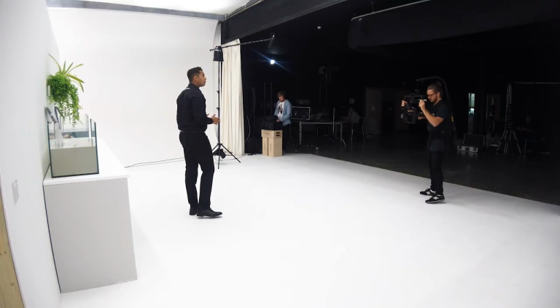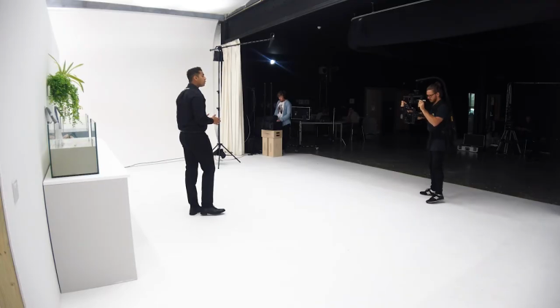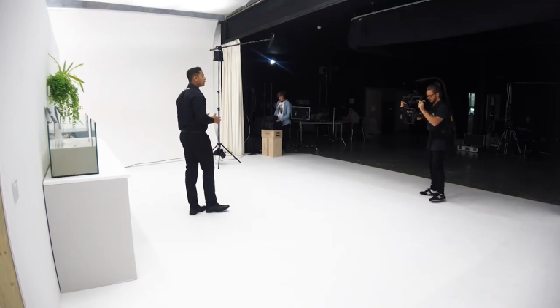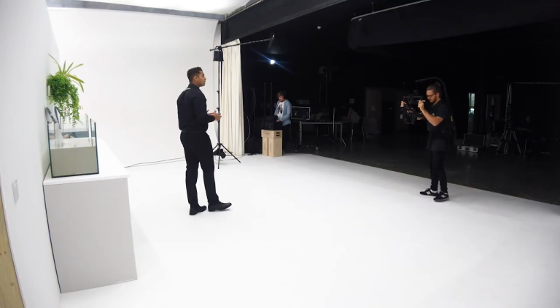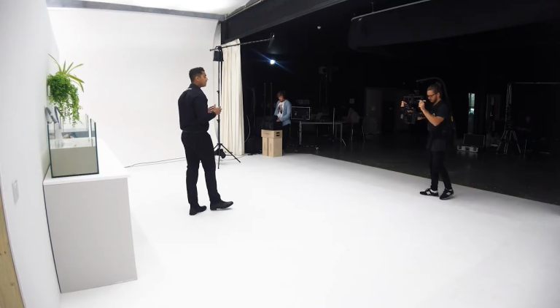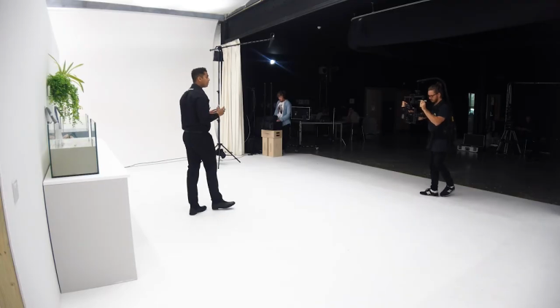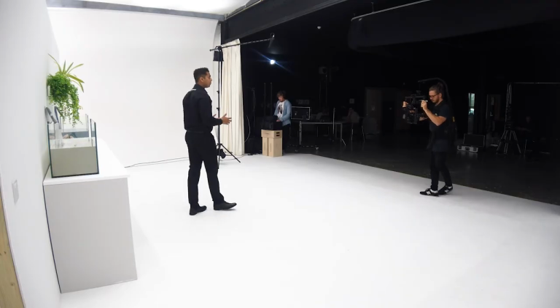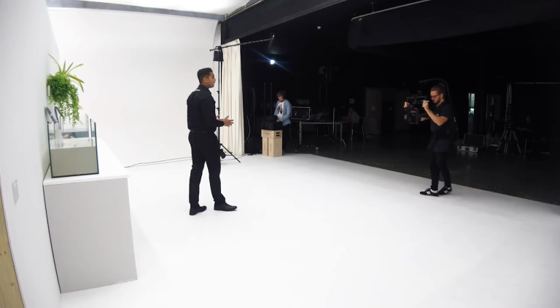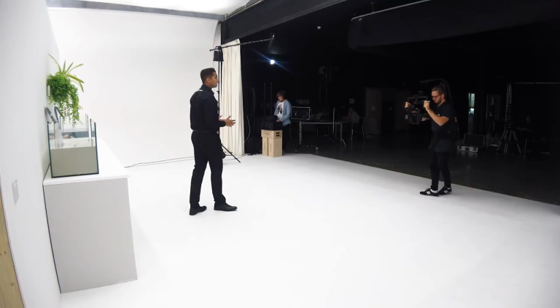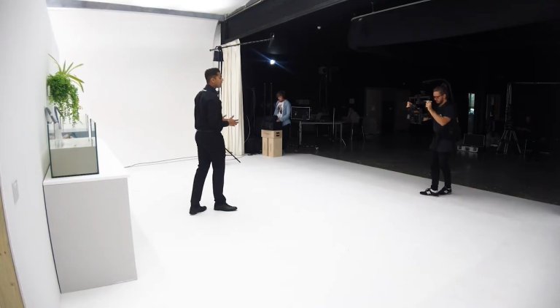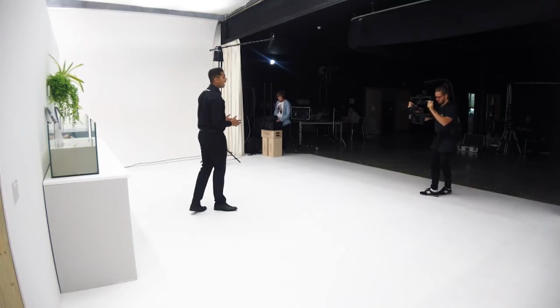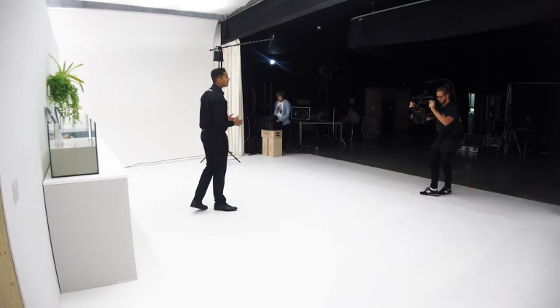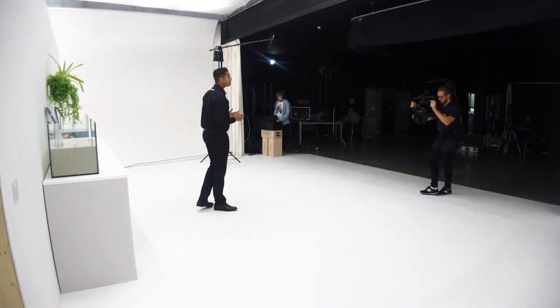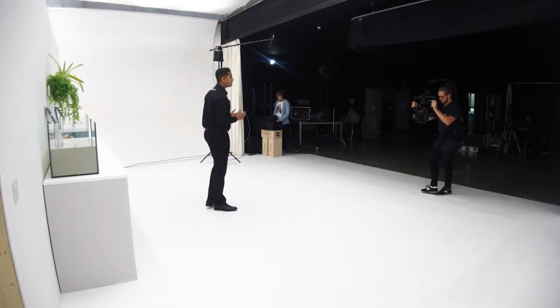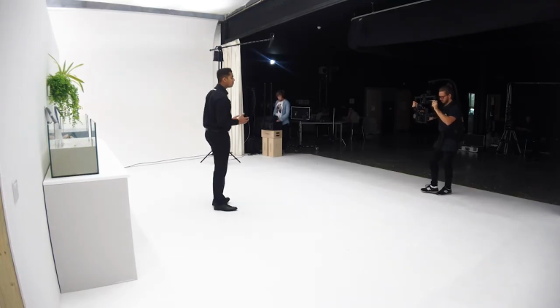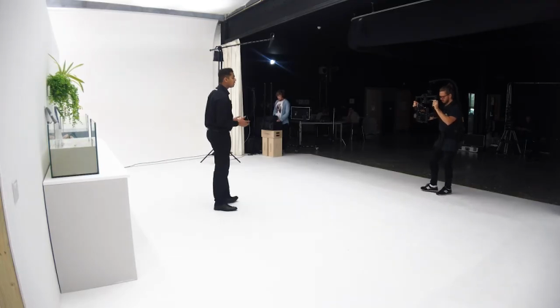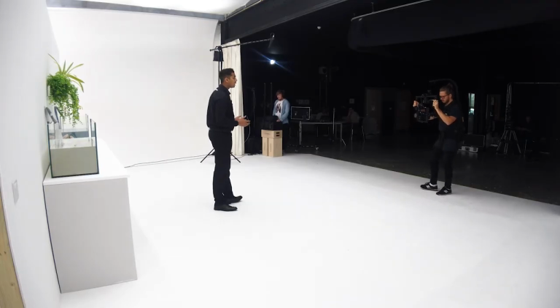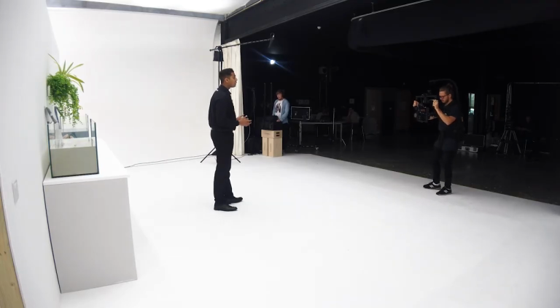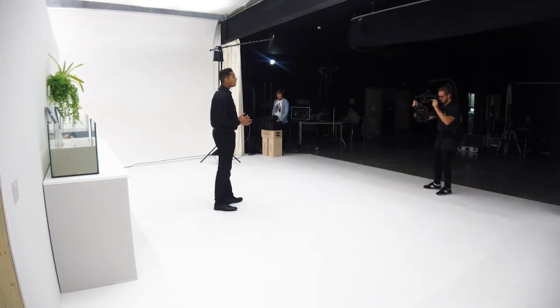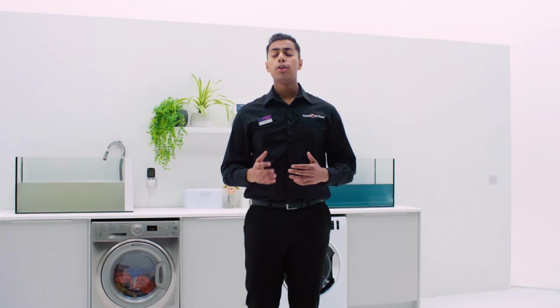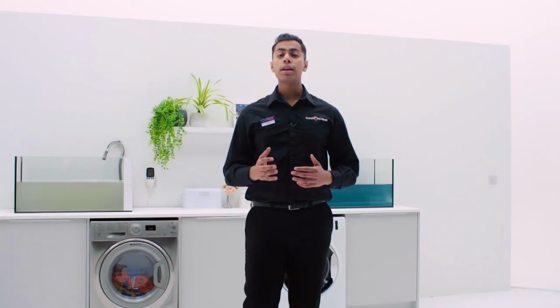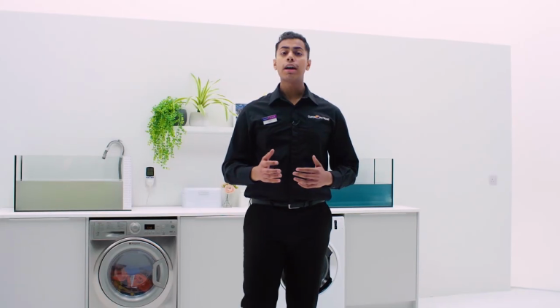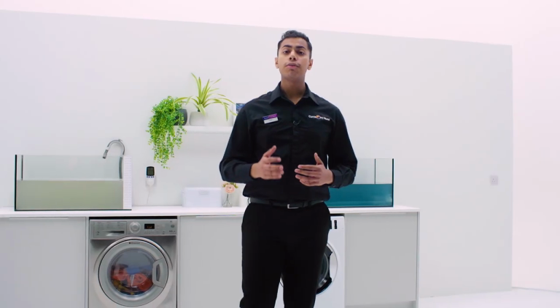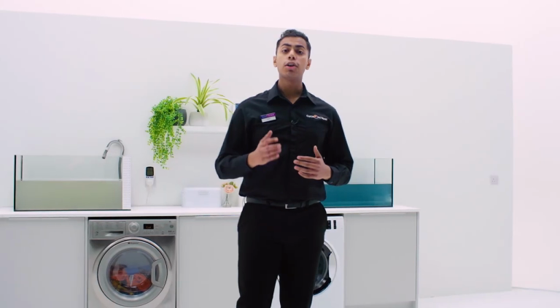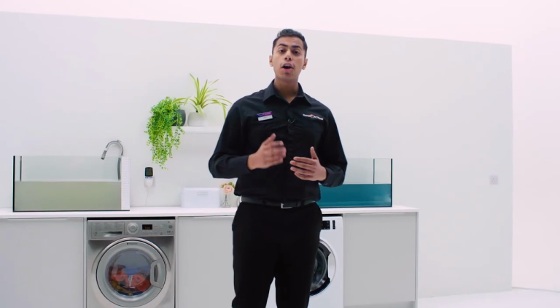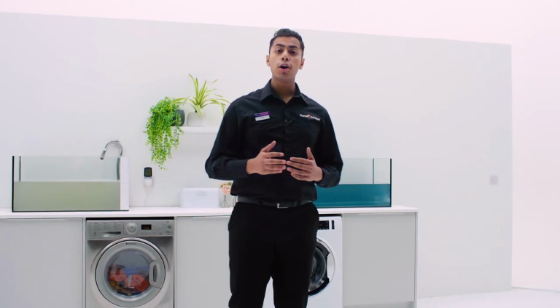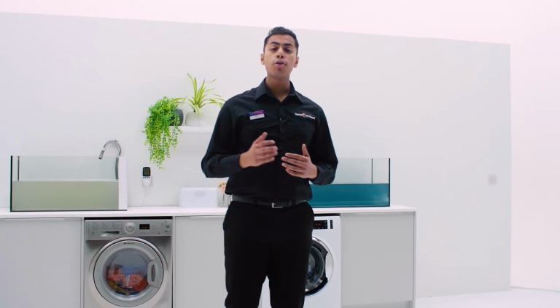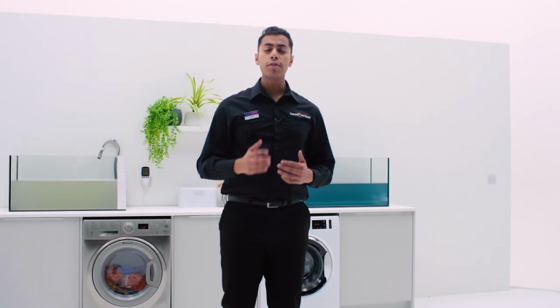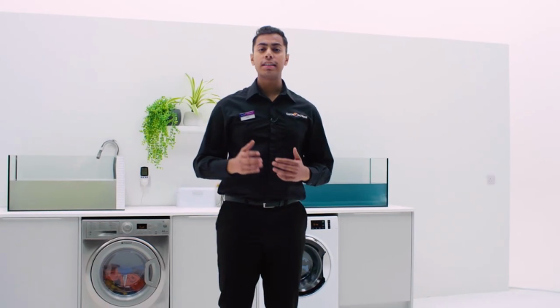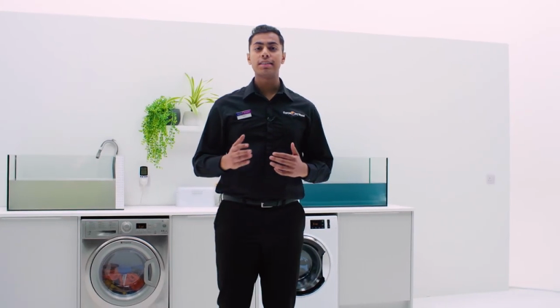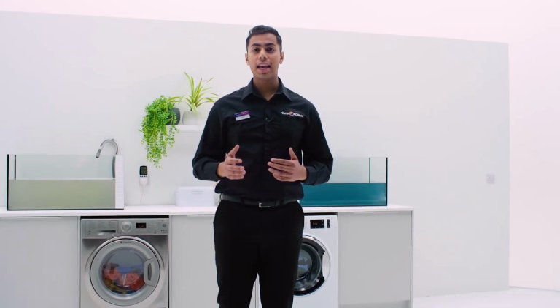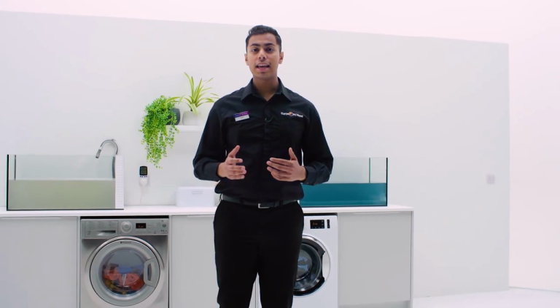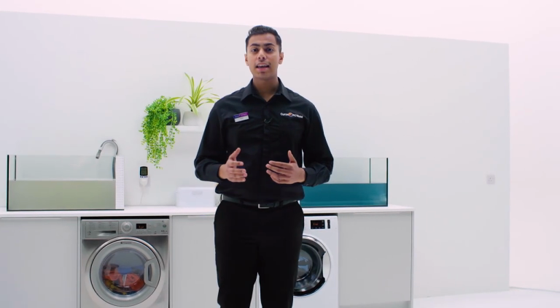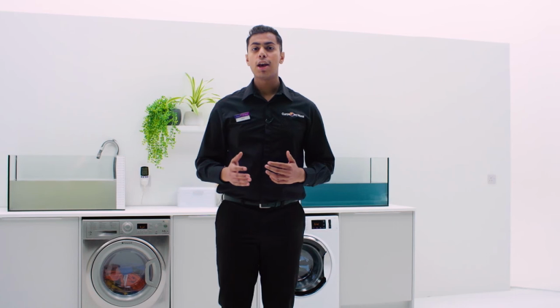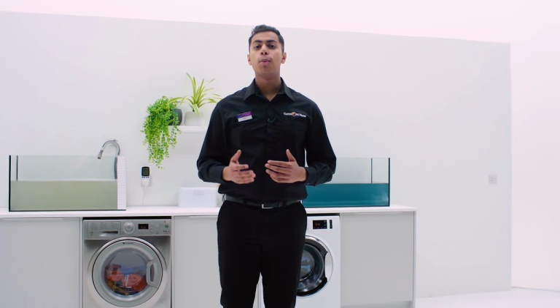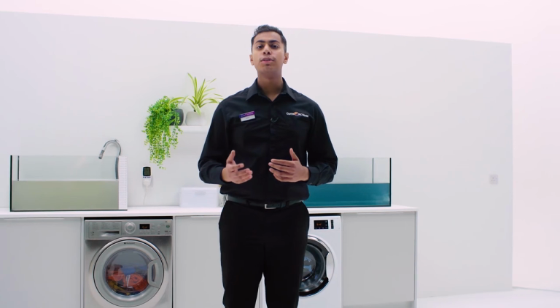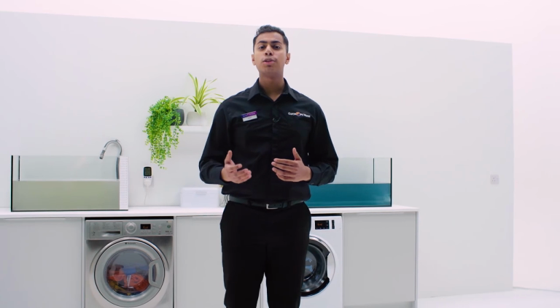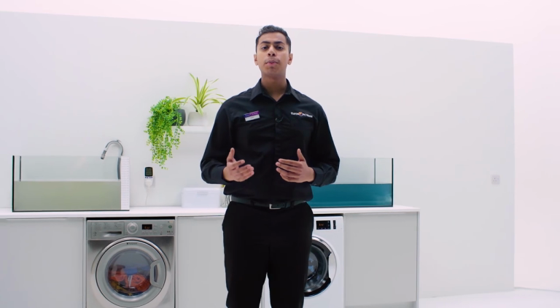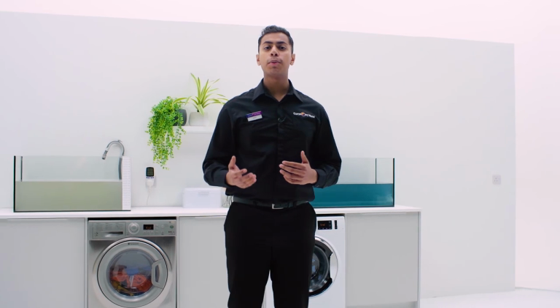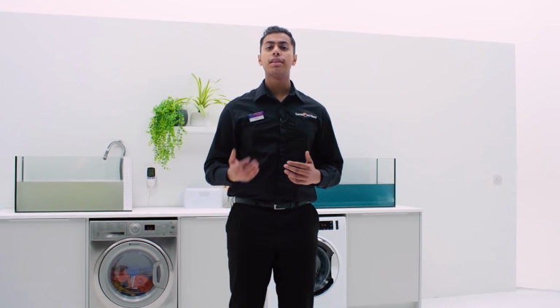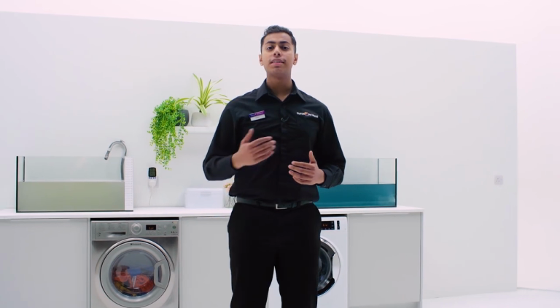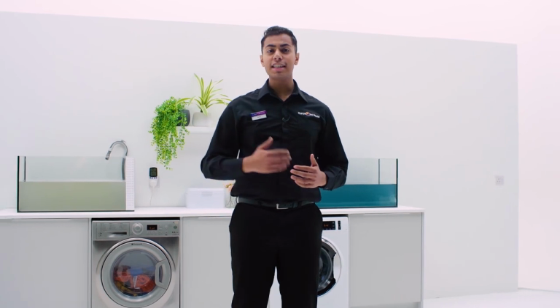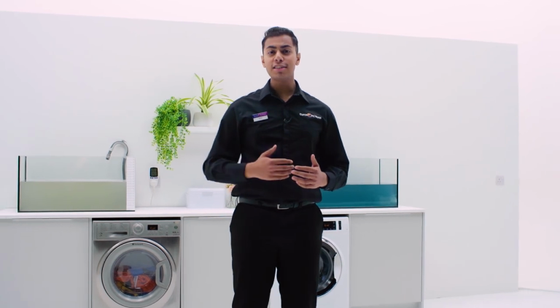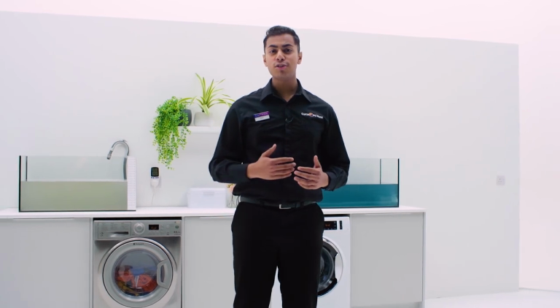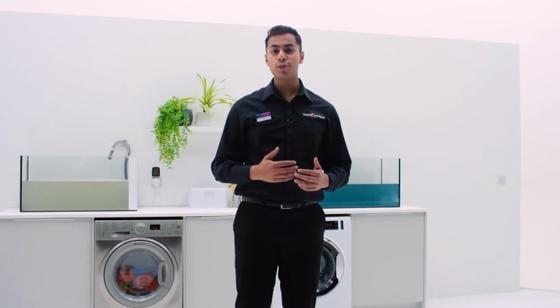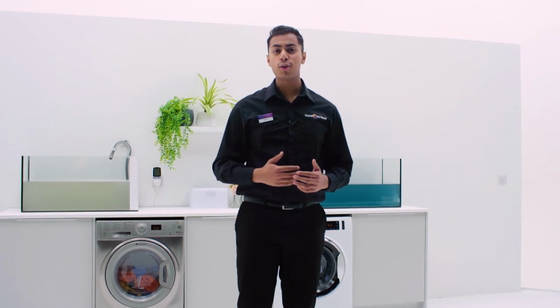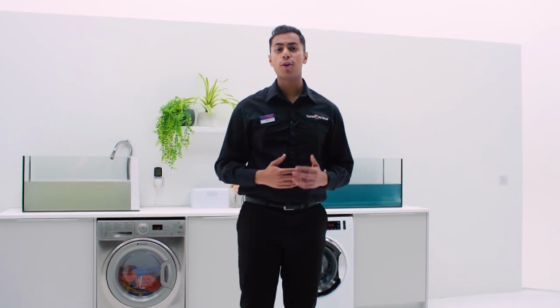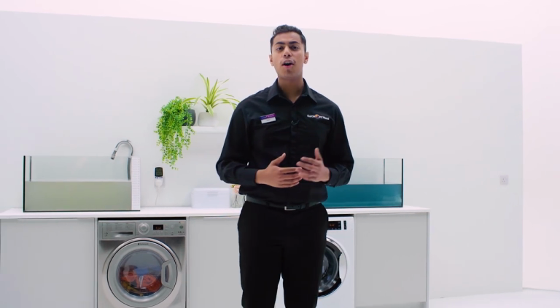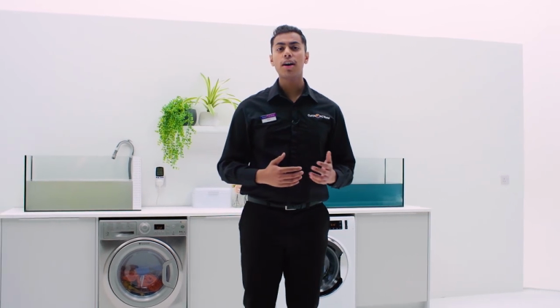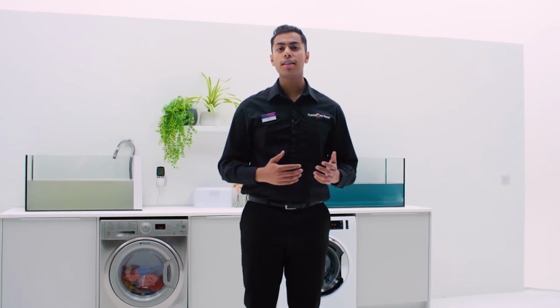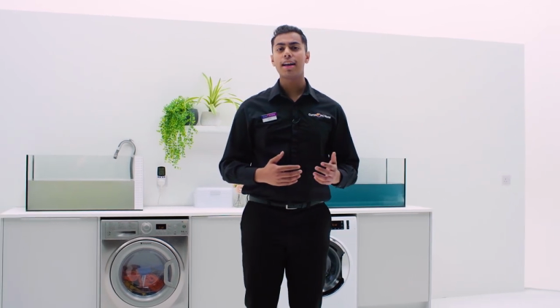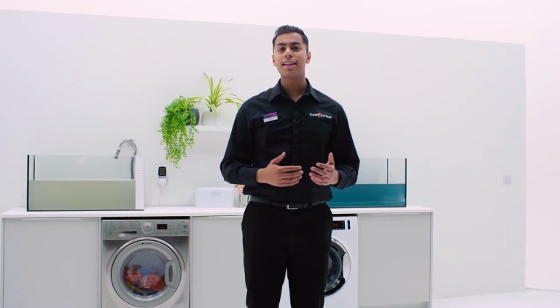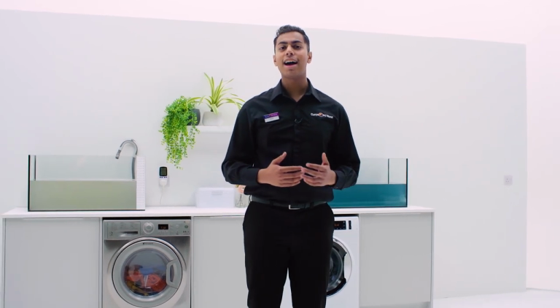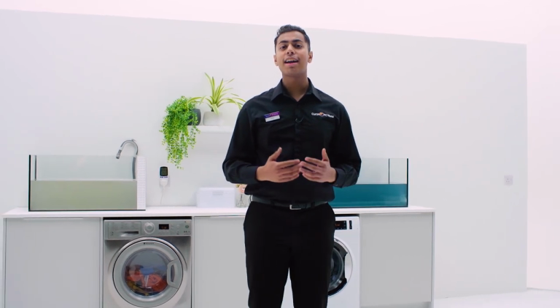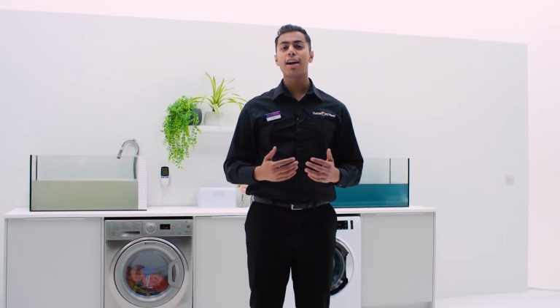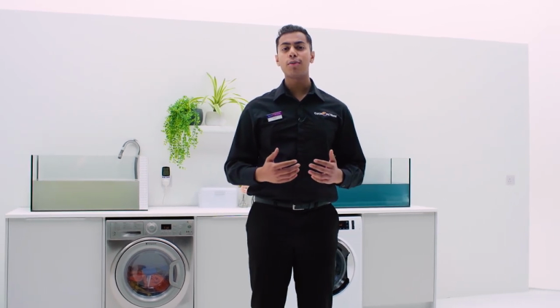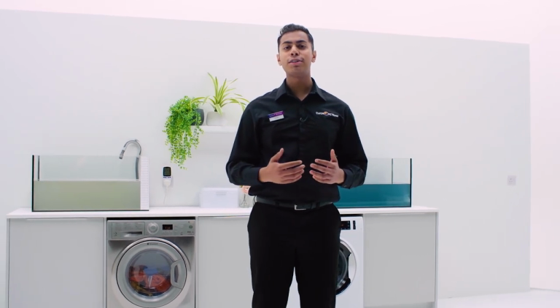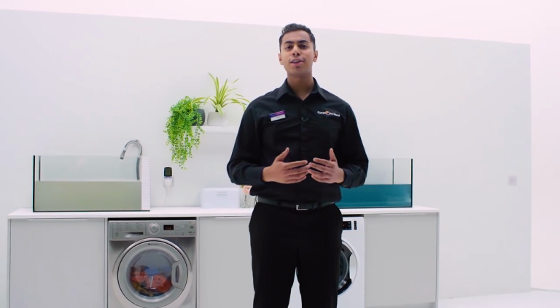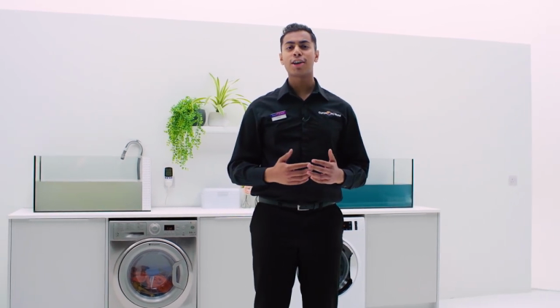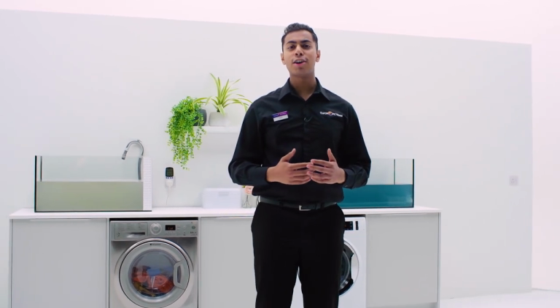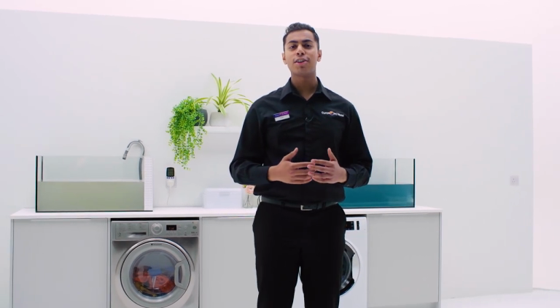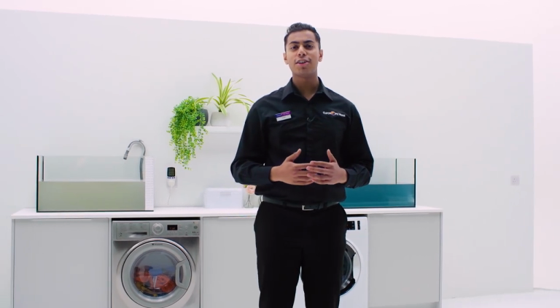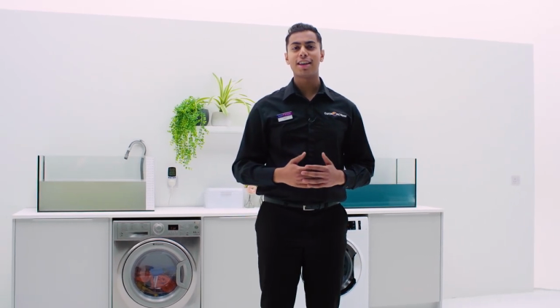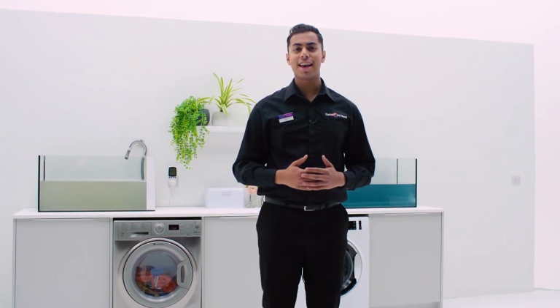If you want to save the planet and save money, look out for Go Greener Tech when shopping with us in-store or online at currys.co.uk.